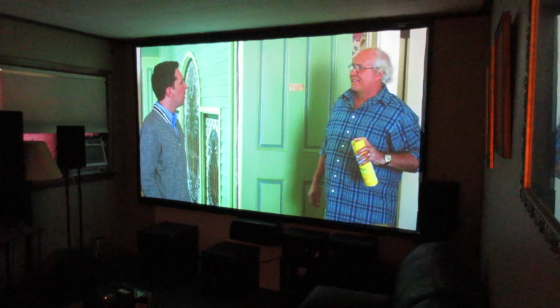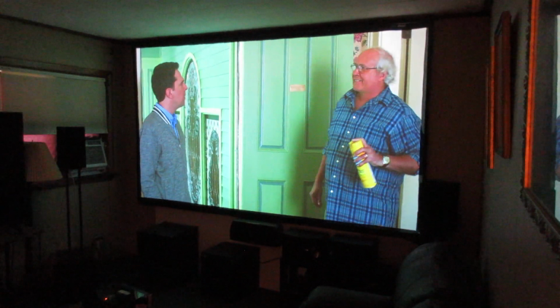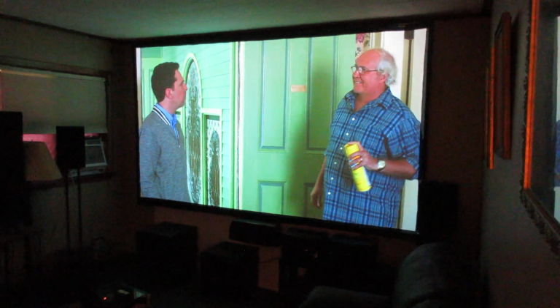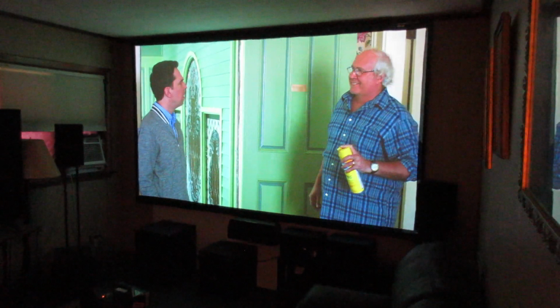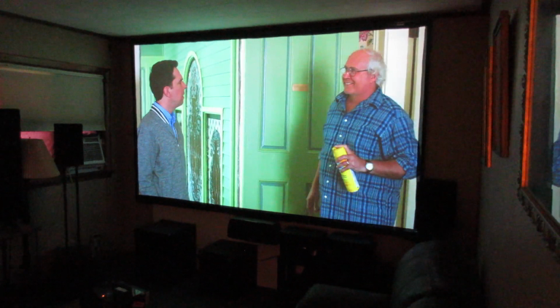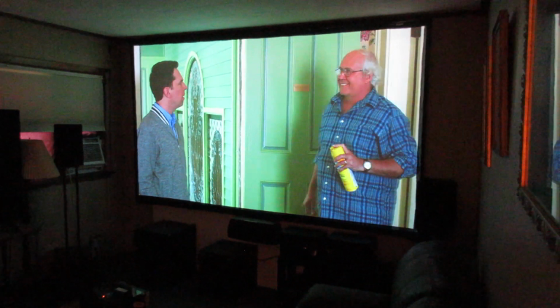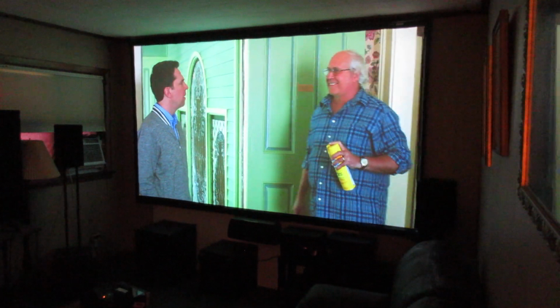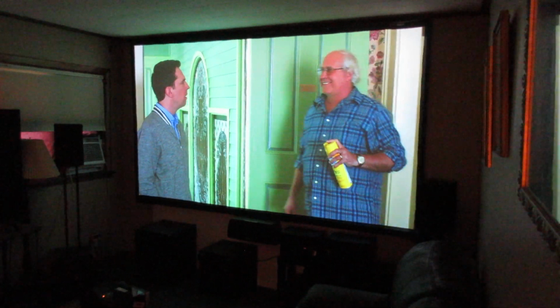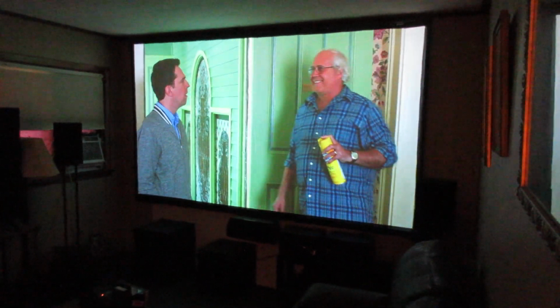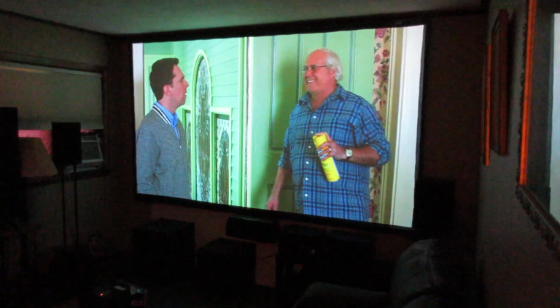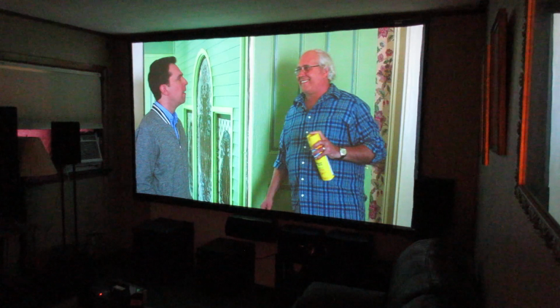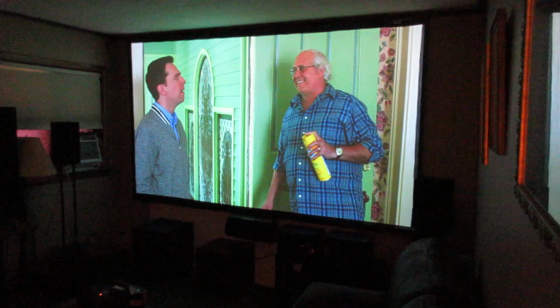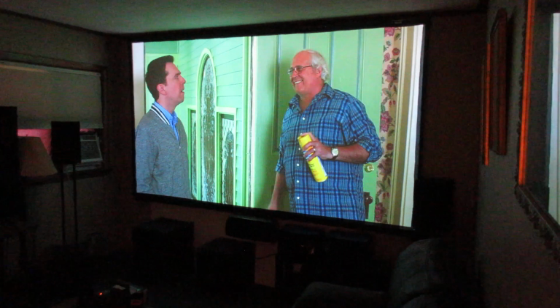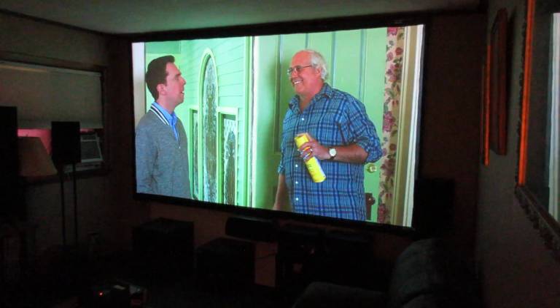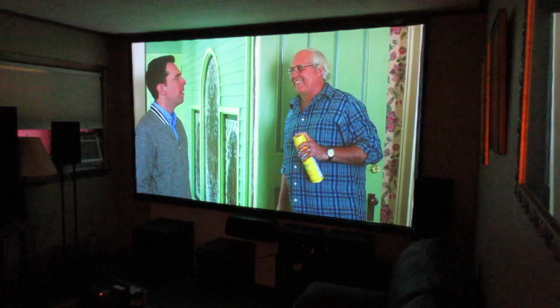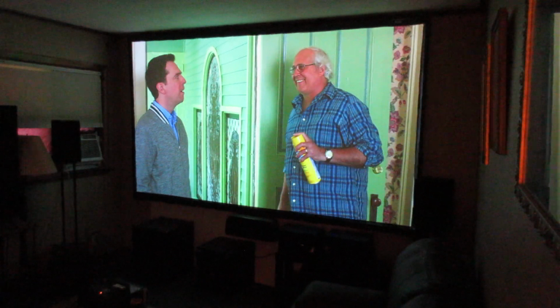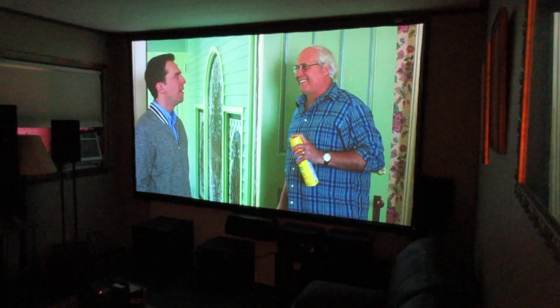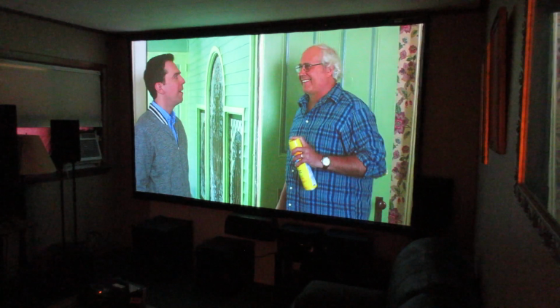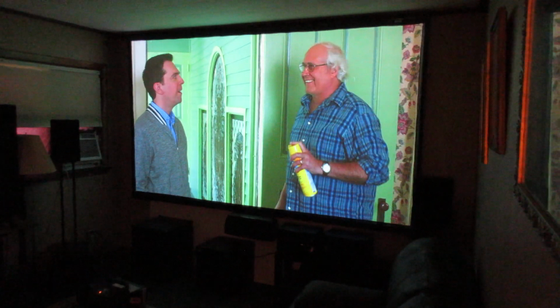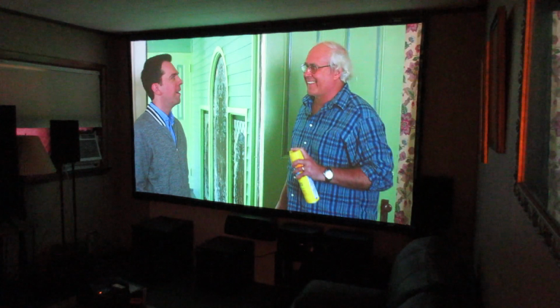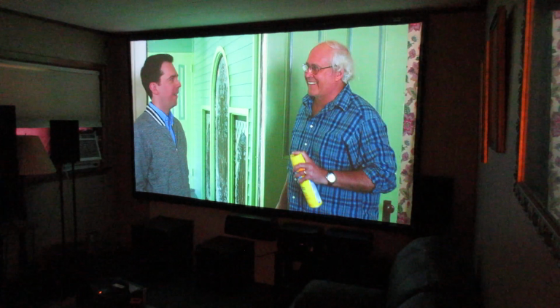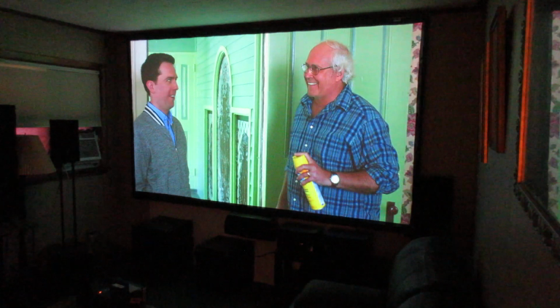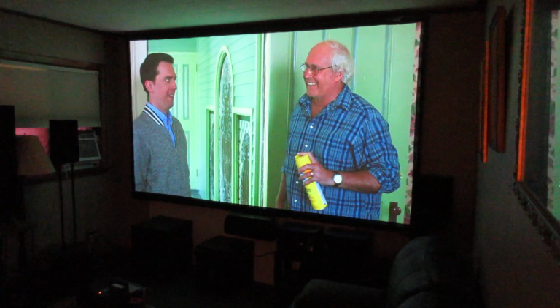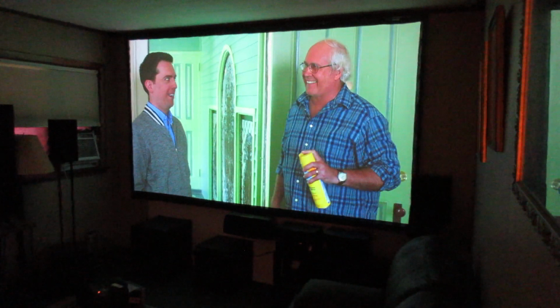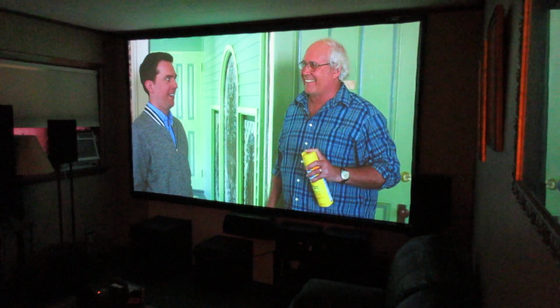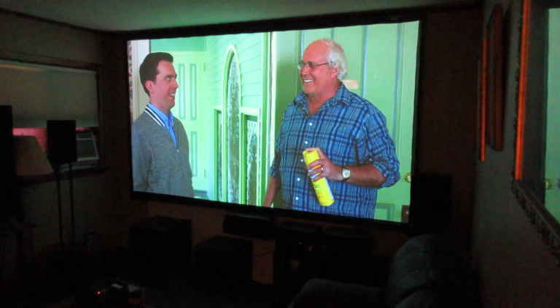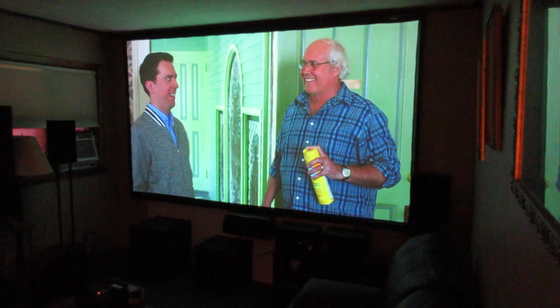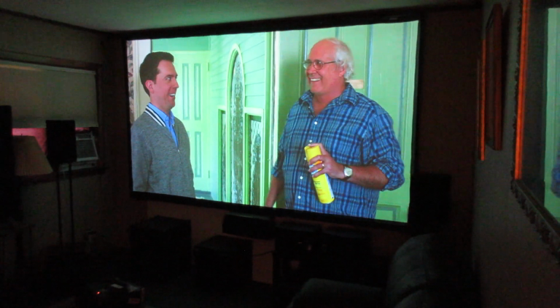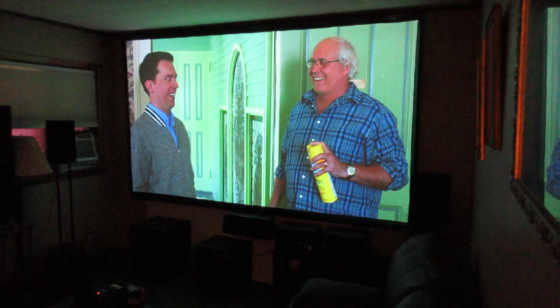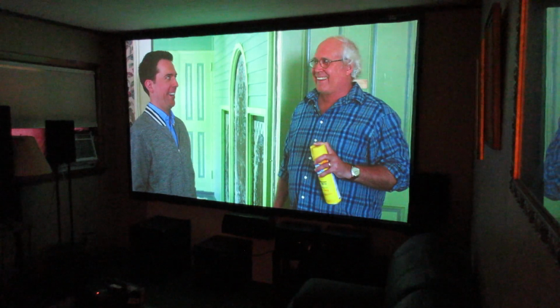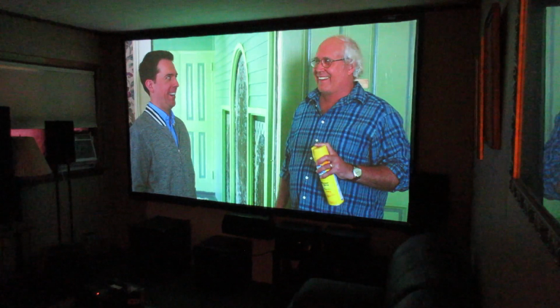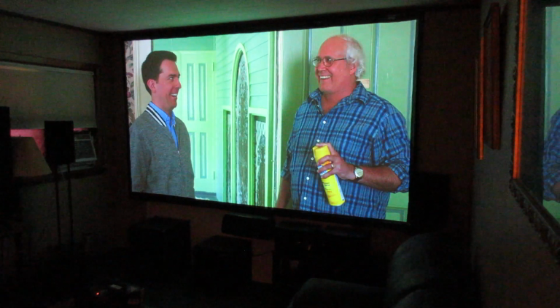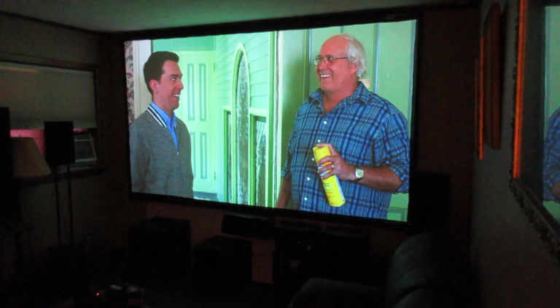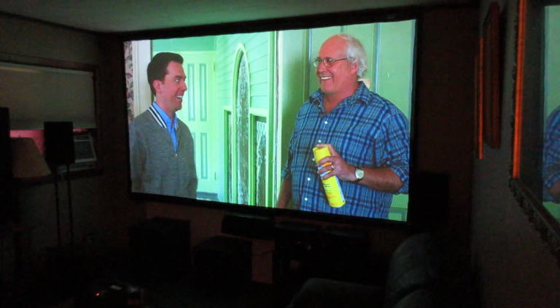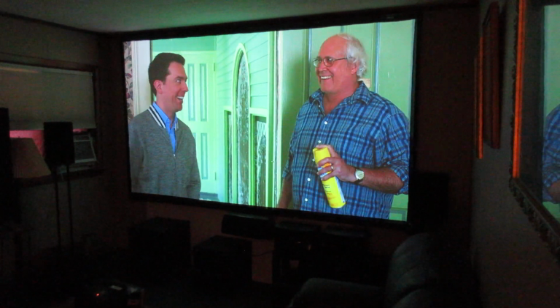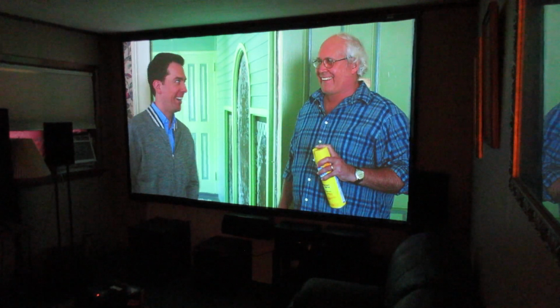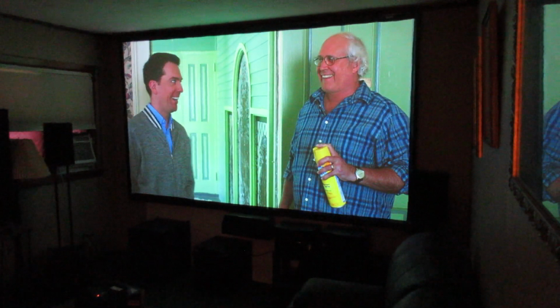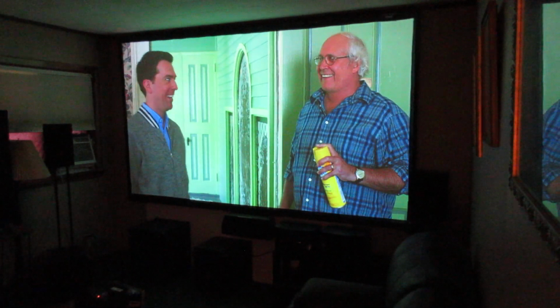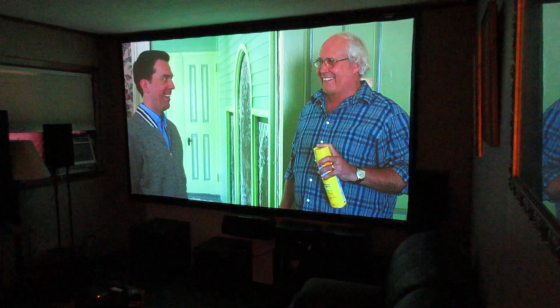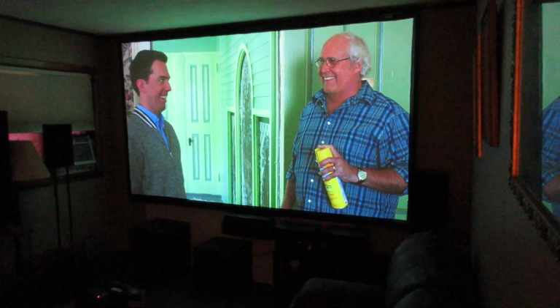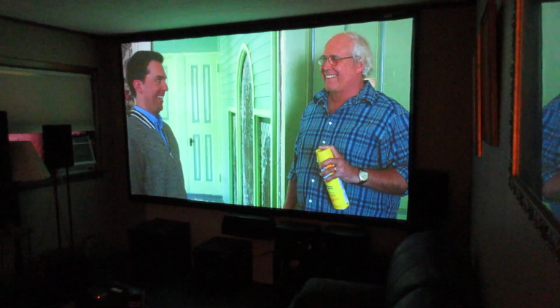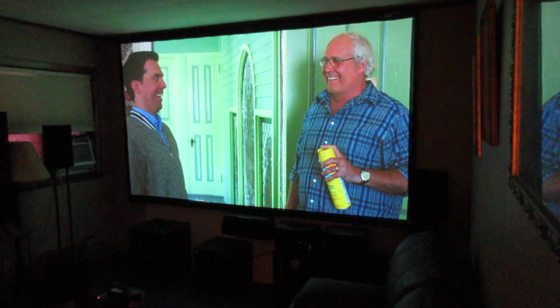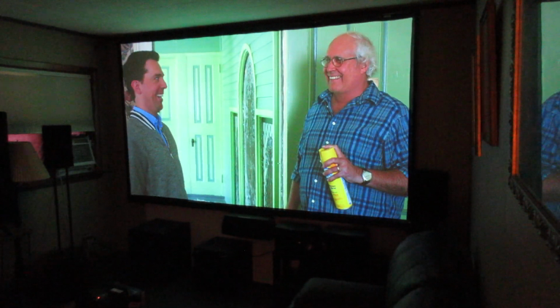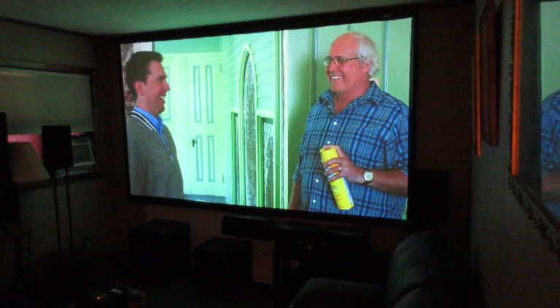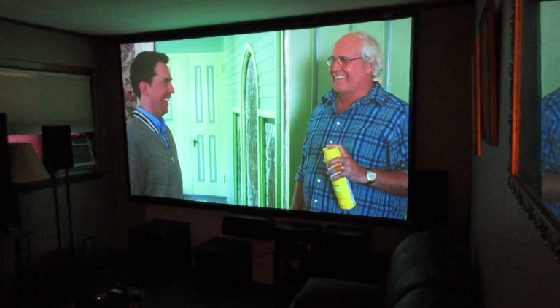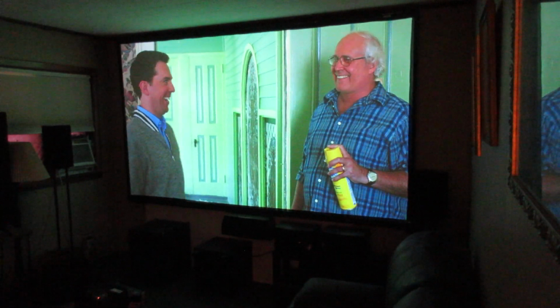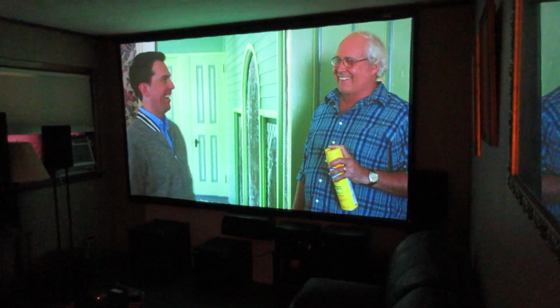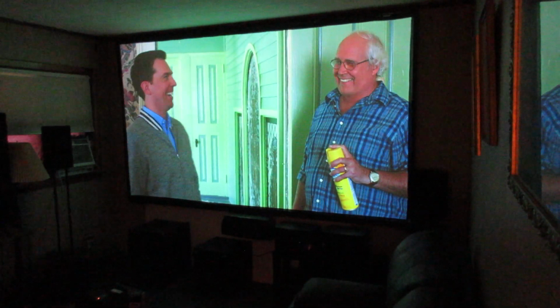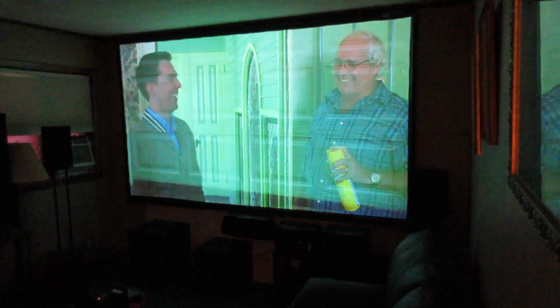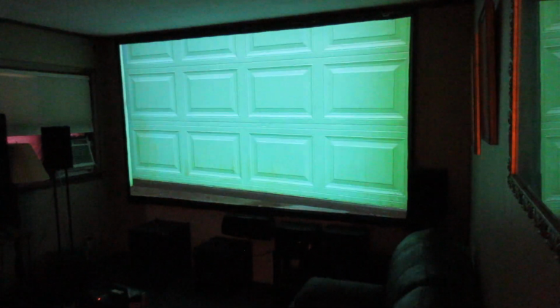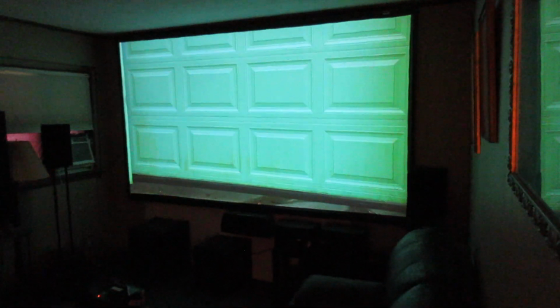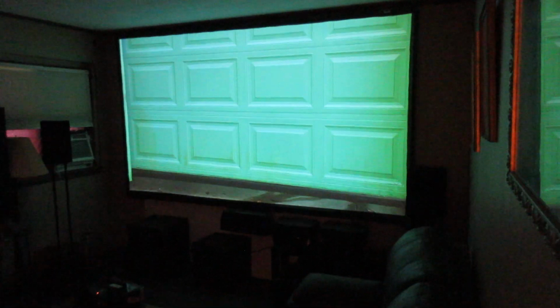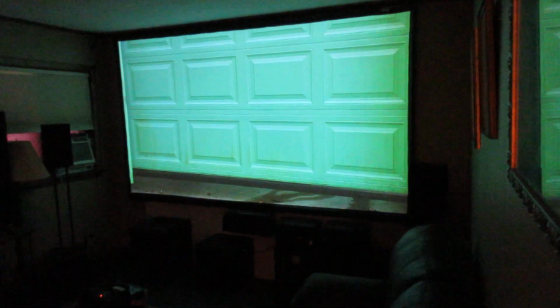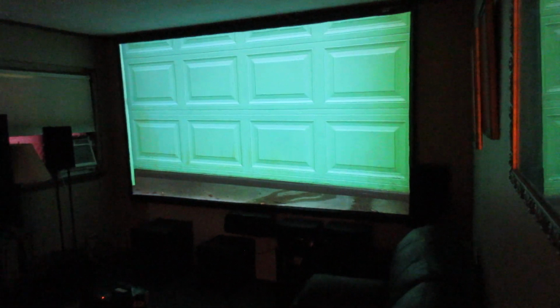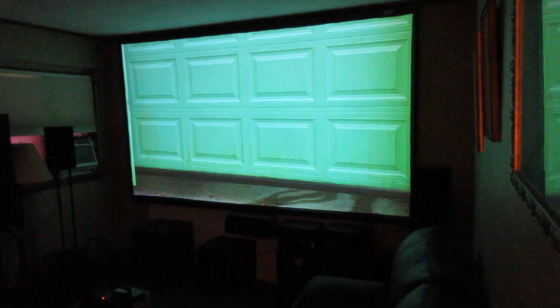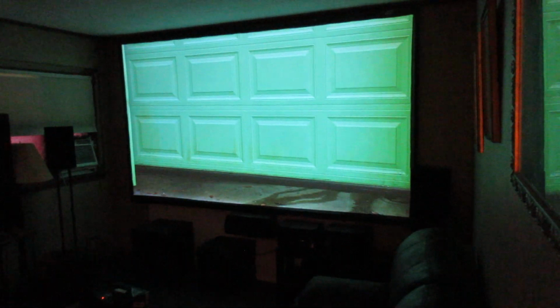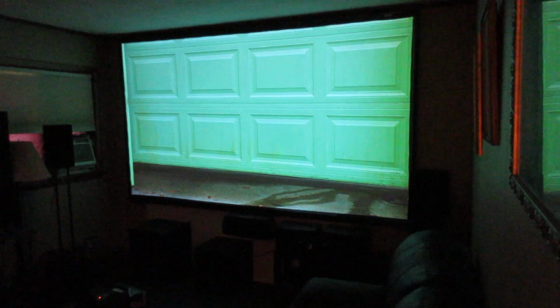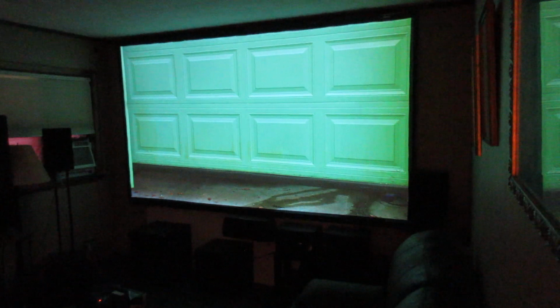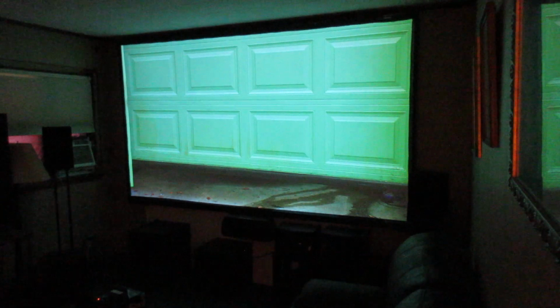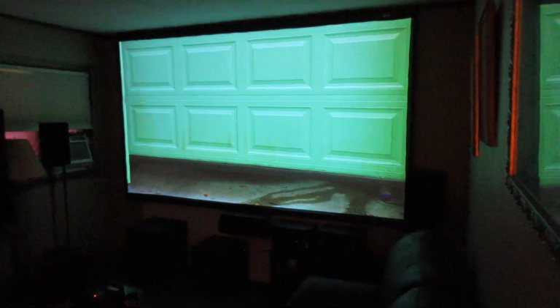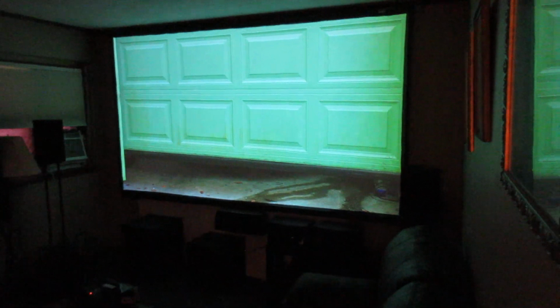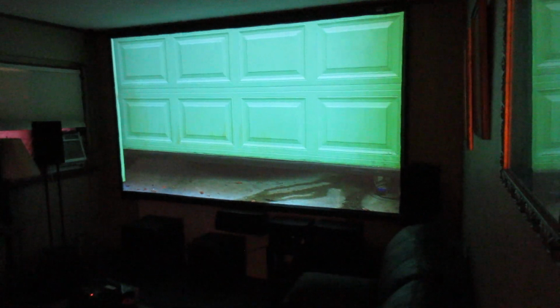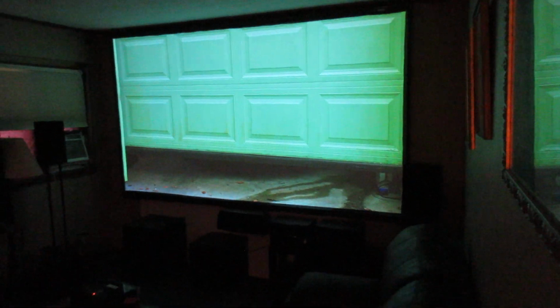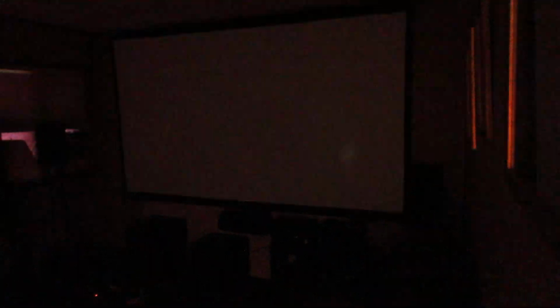9 out of 10 projectors I've run into — even high-end Epsons — have never even been set up. This particular projector was installed by Best Buy and they never set it up.